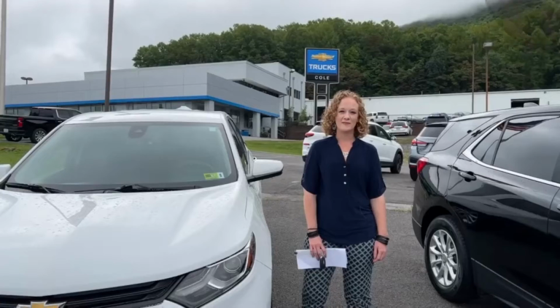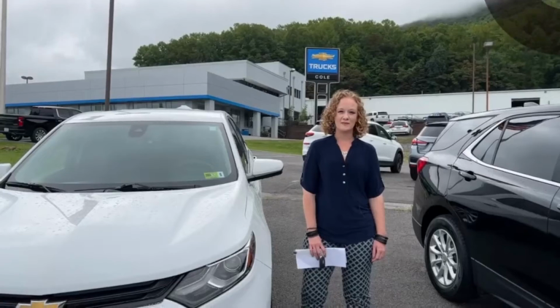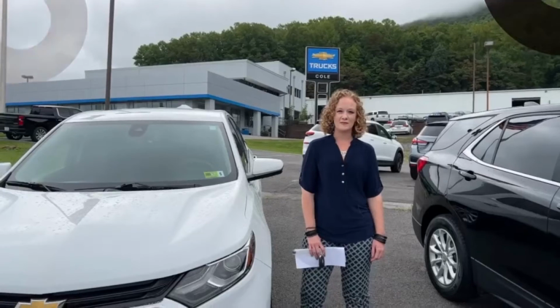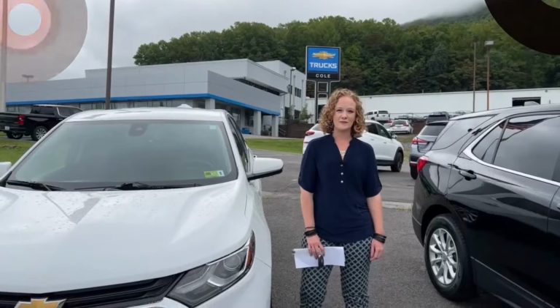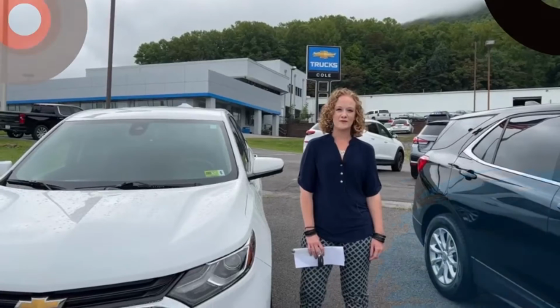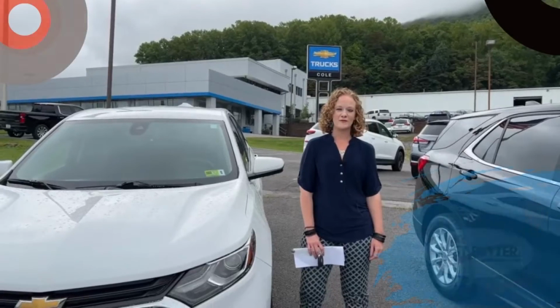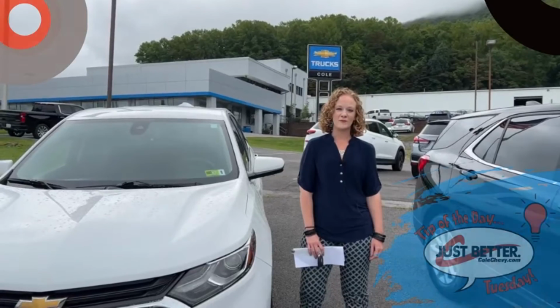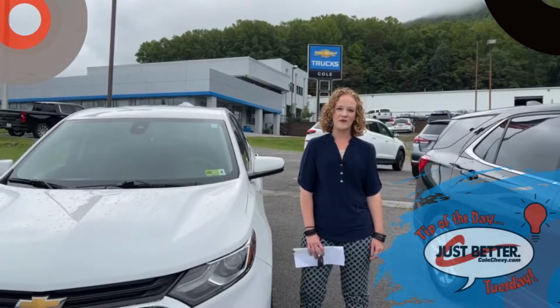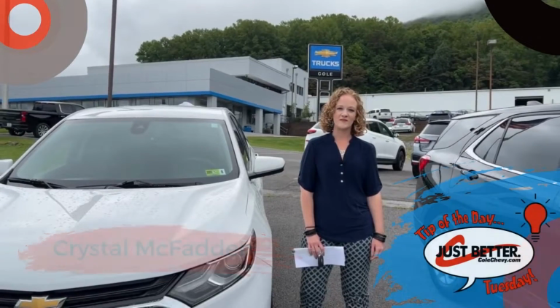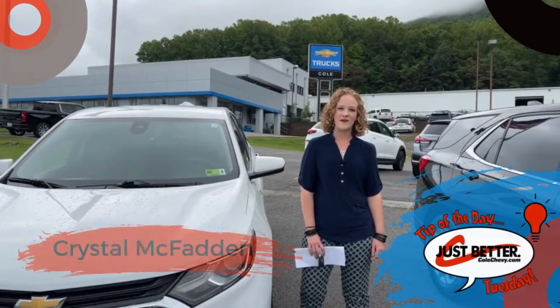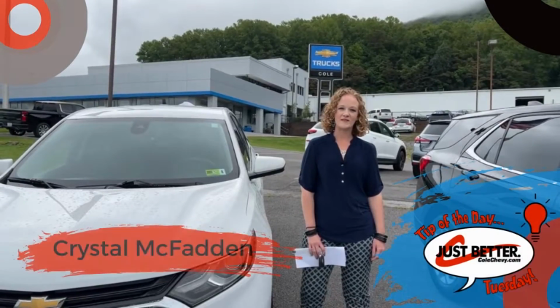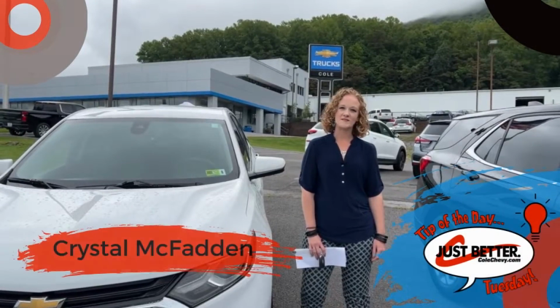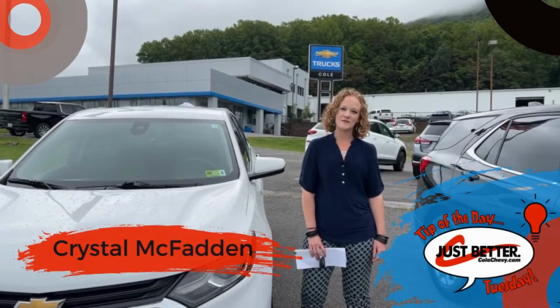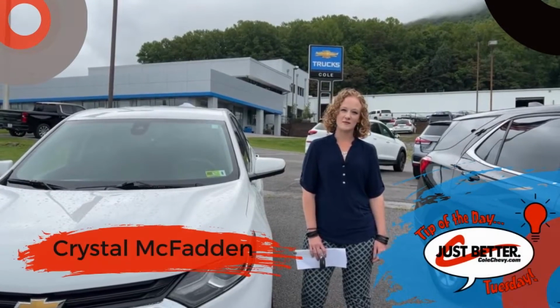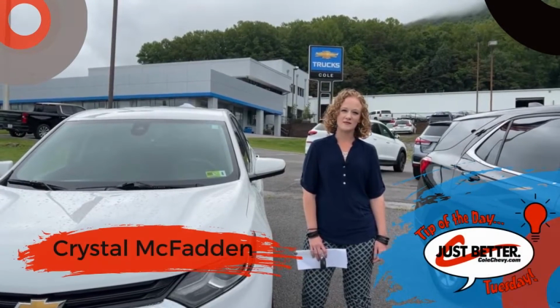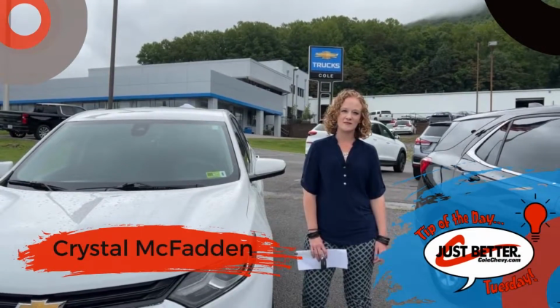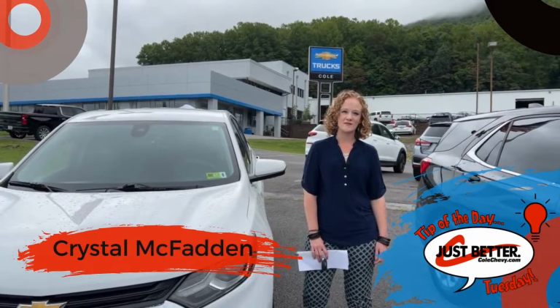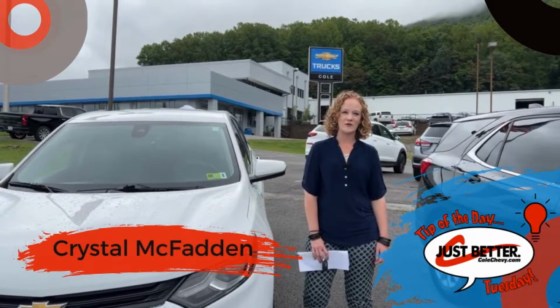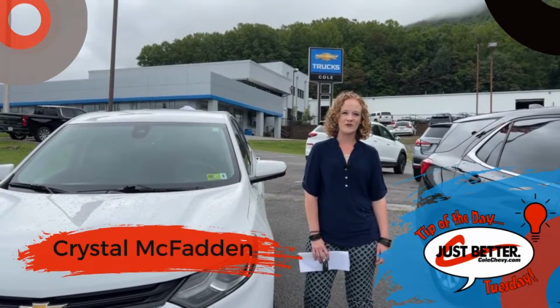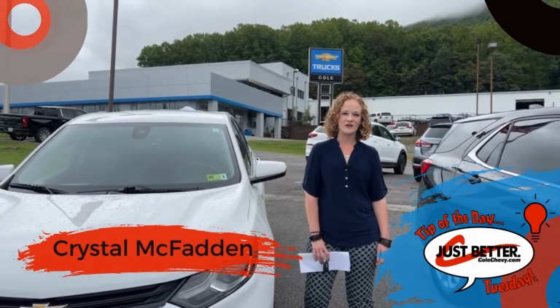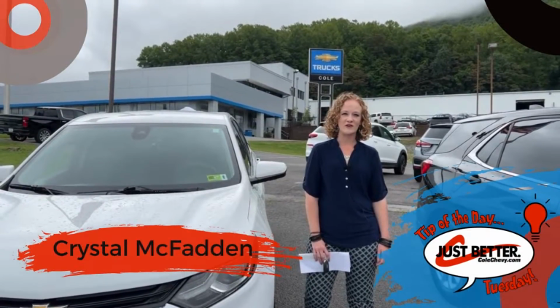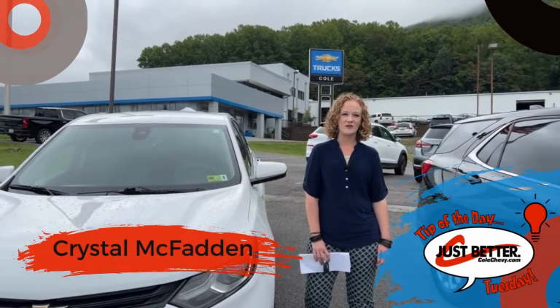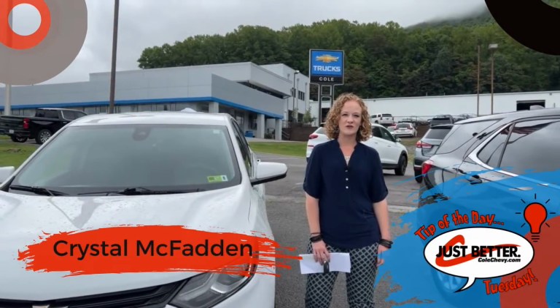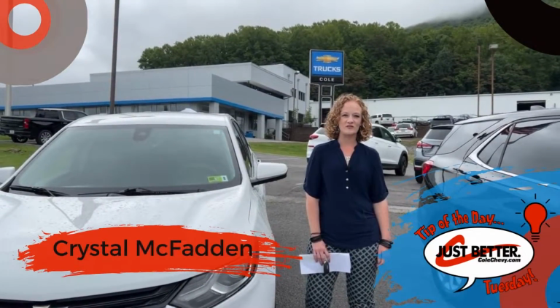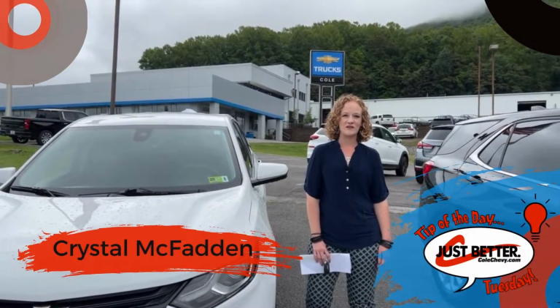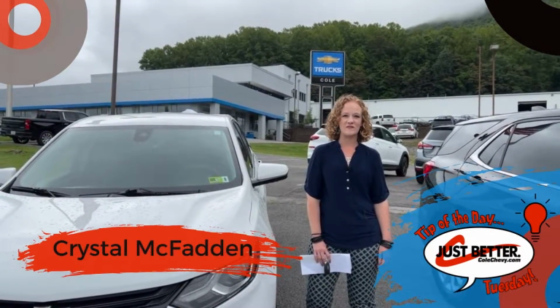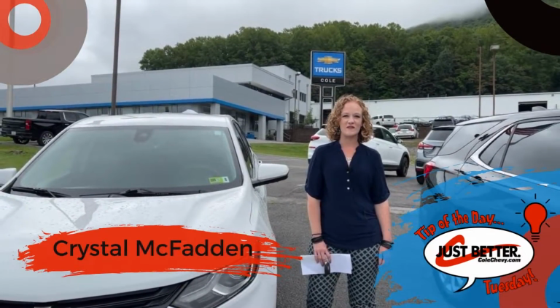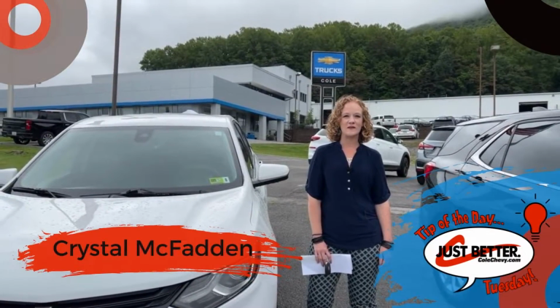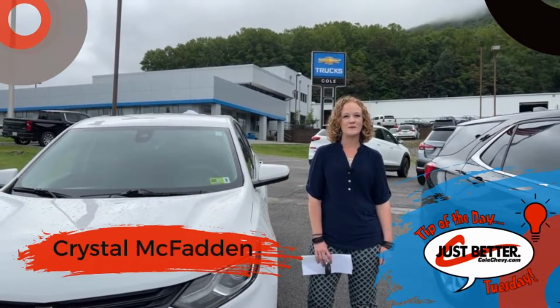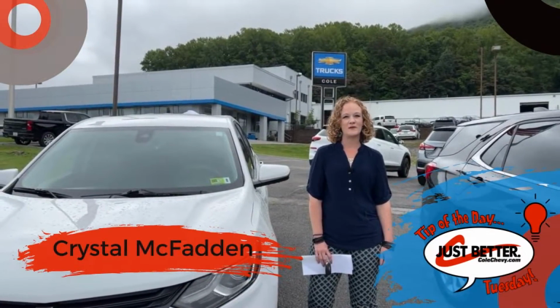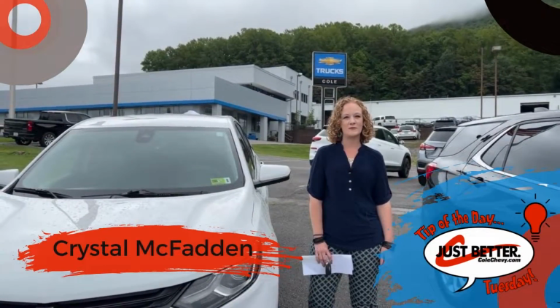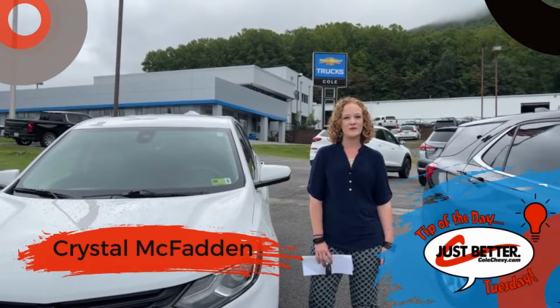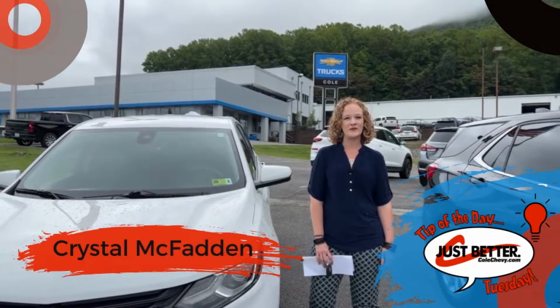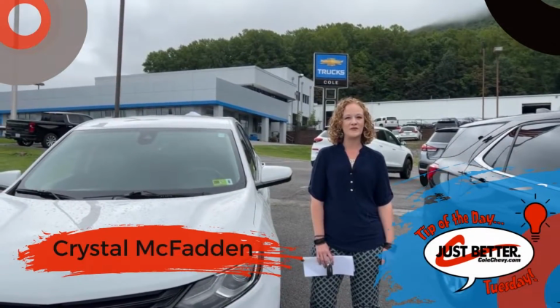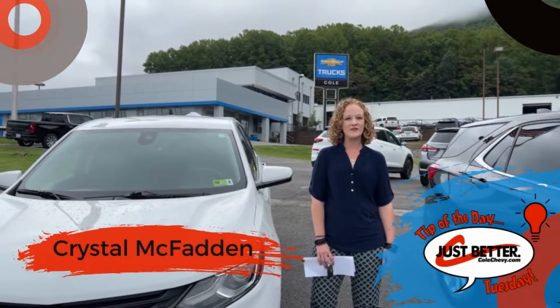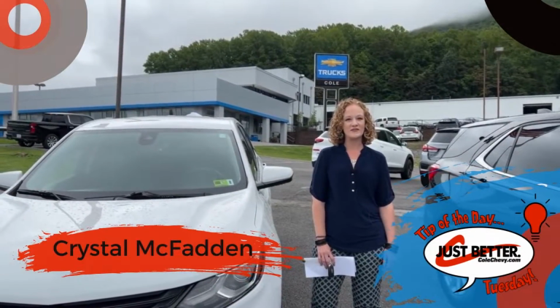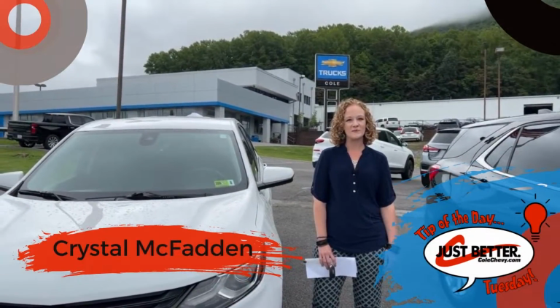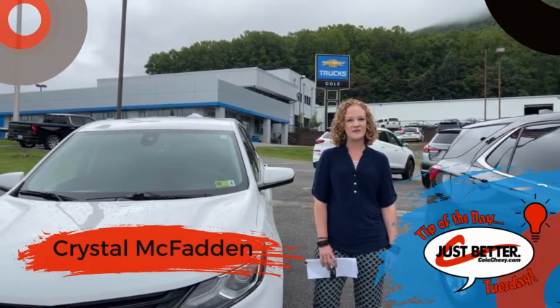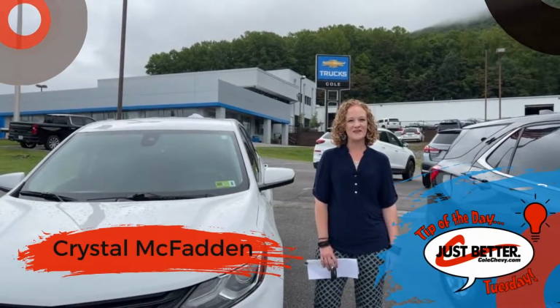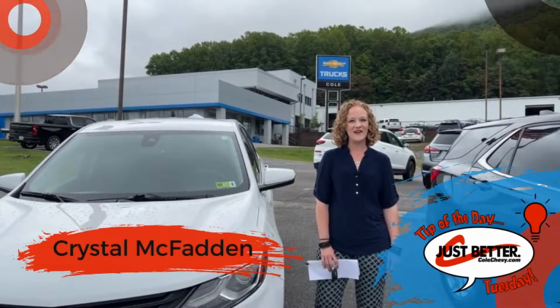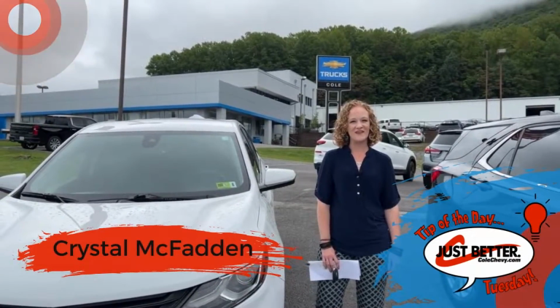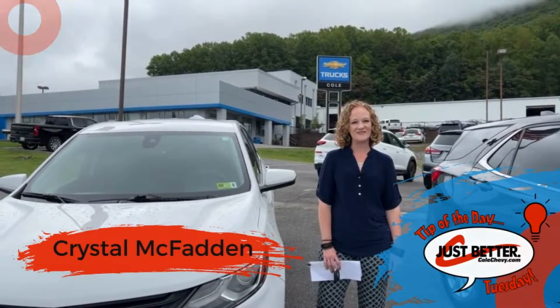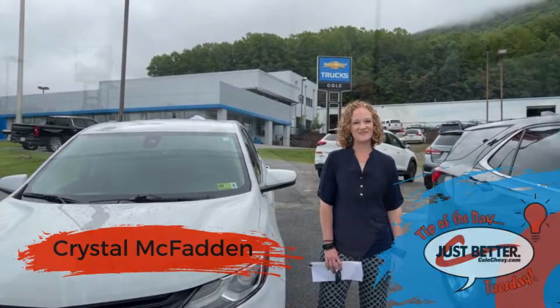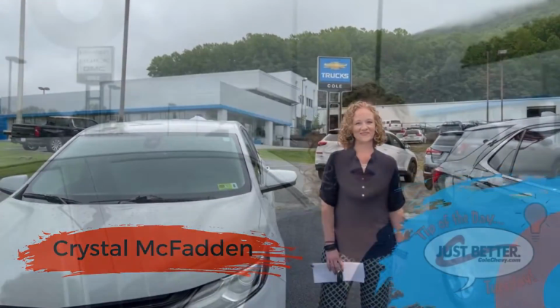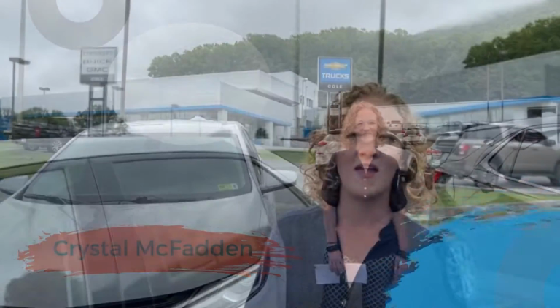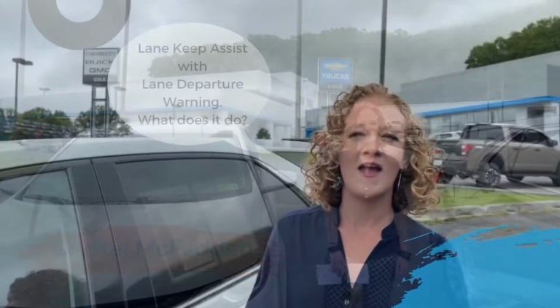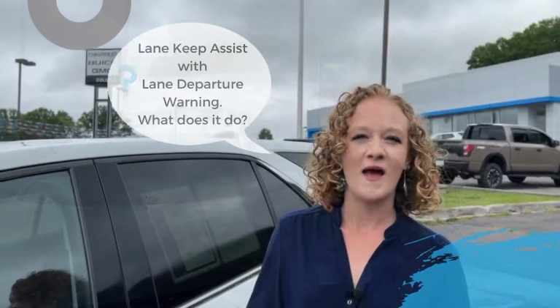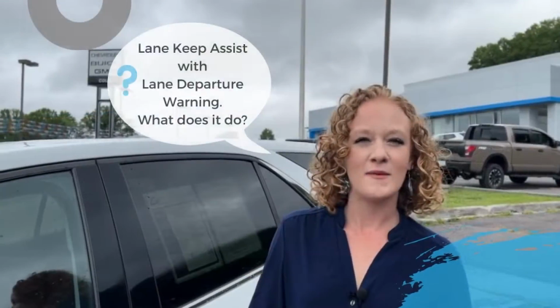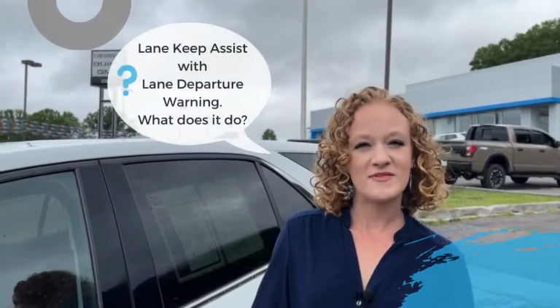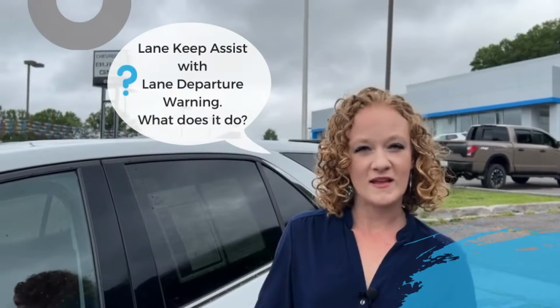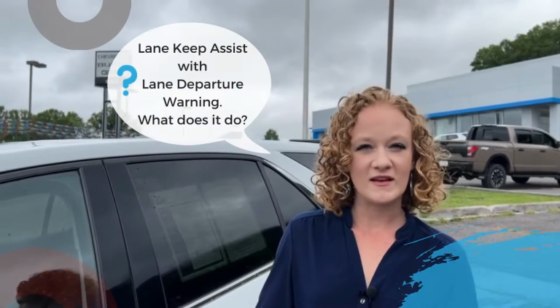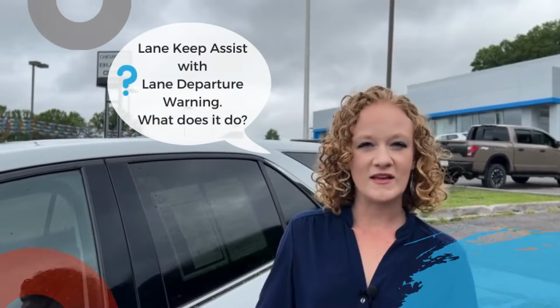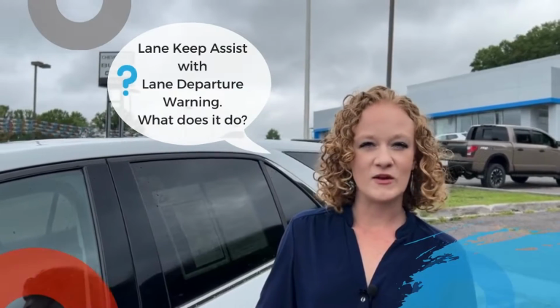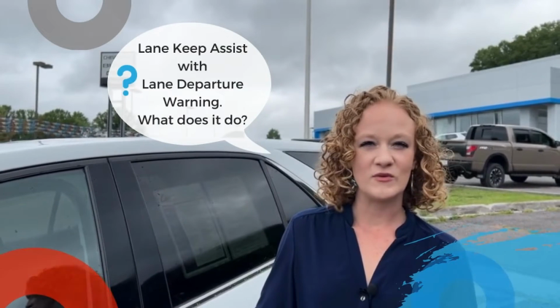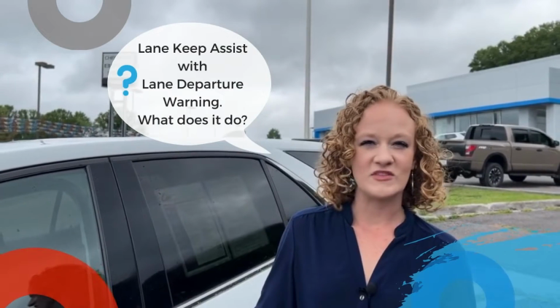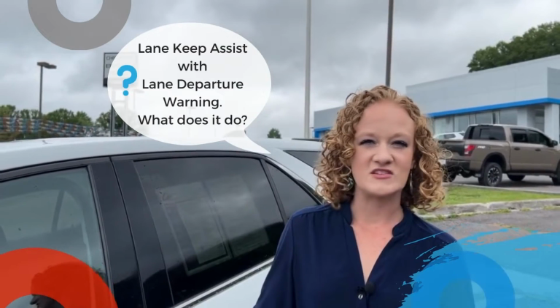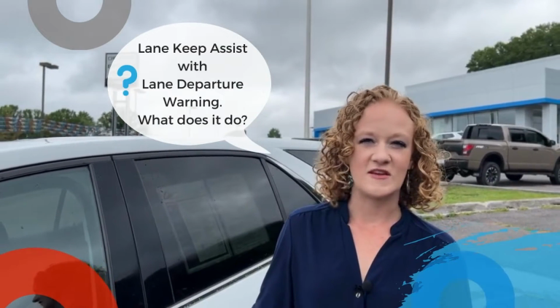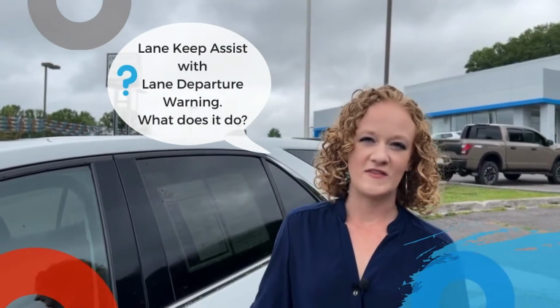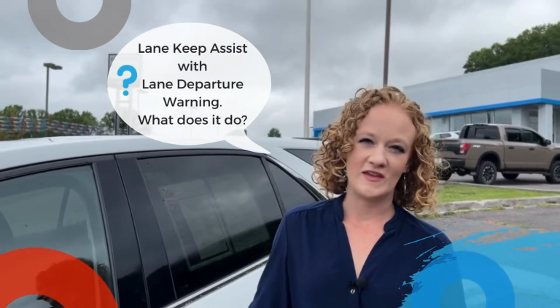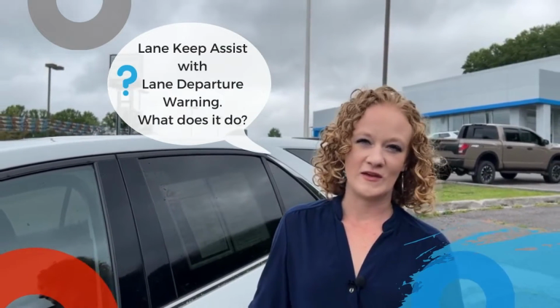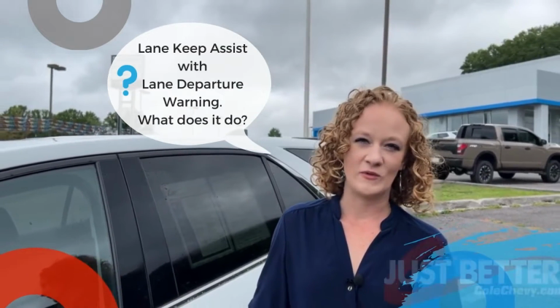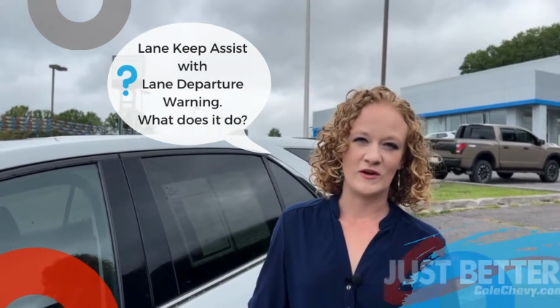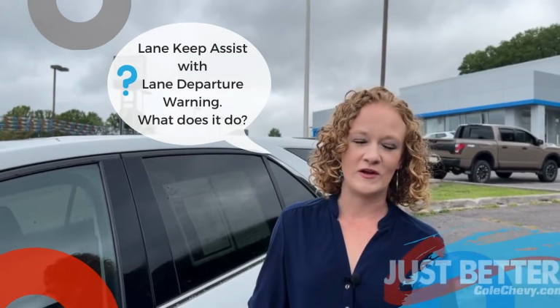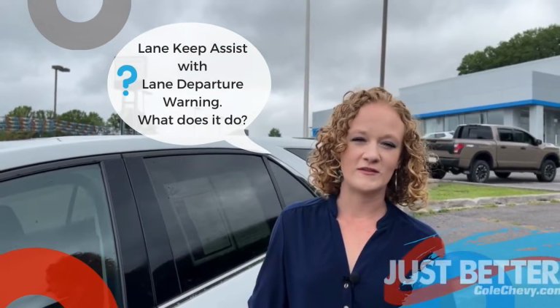This is Crystal McFadden, sales consultant here at Cal Chevy, and I'm here to bring you the tip of the day. I'm standing here with the Chevy Equinox.